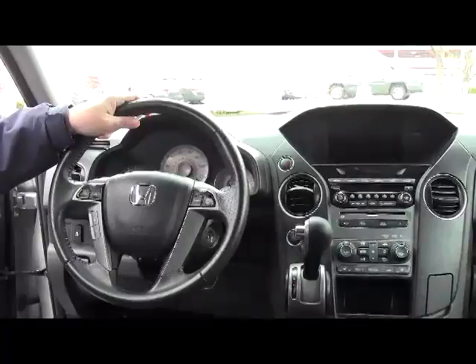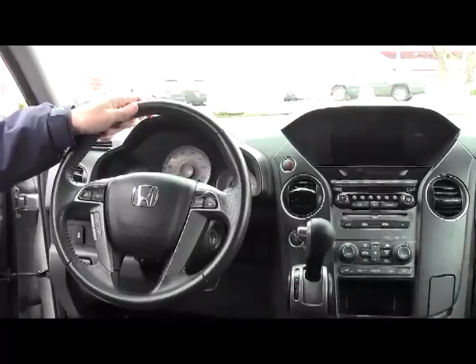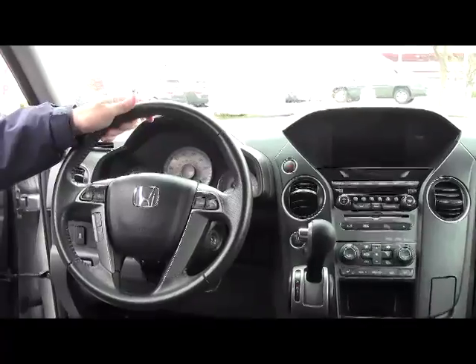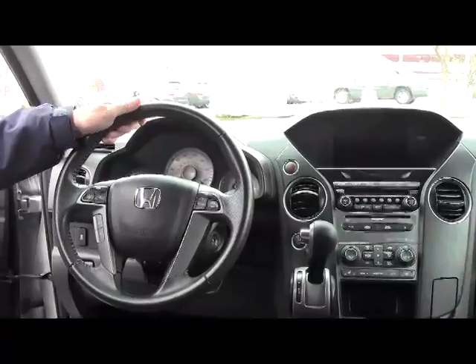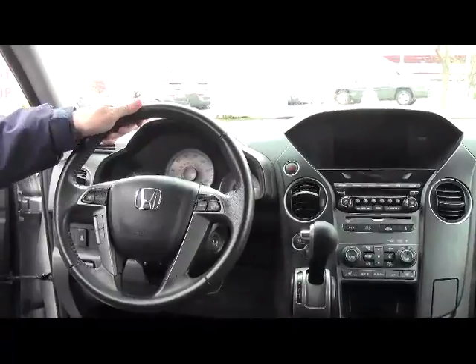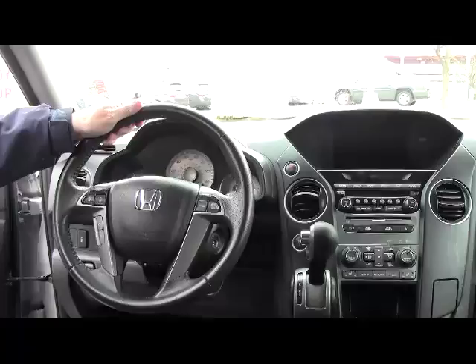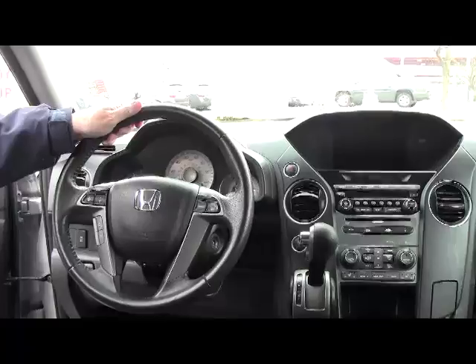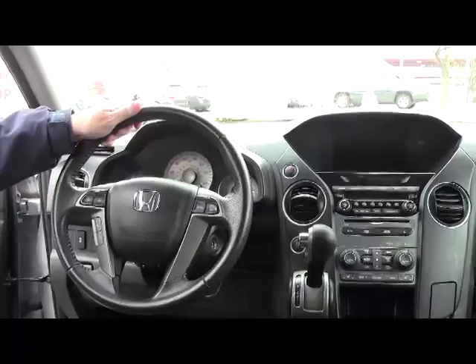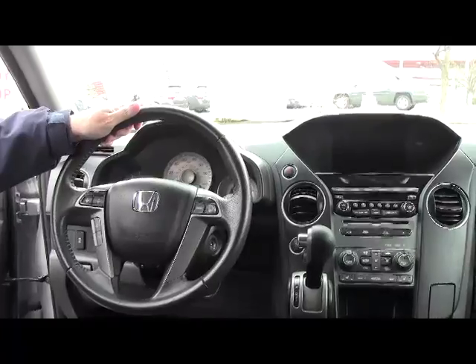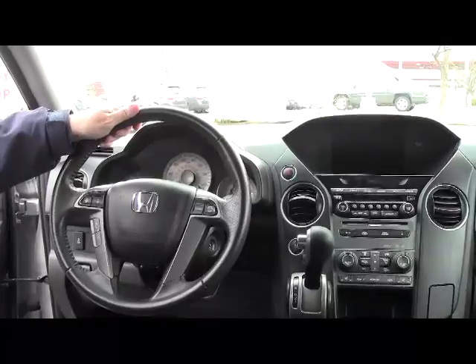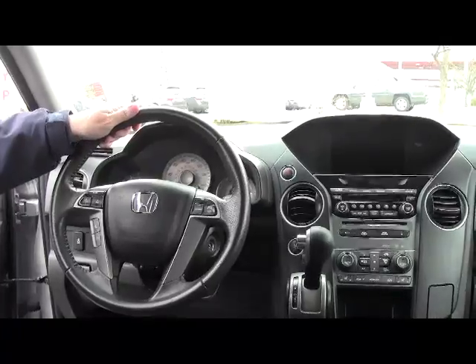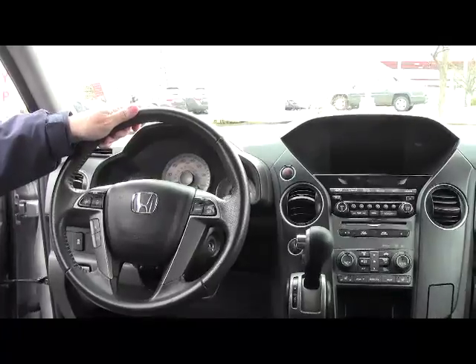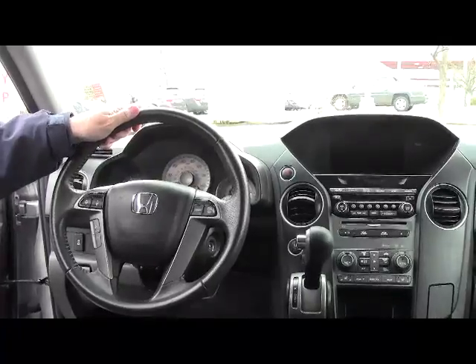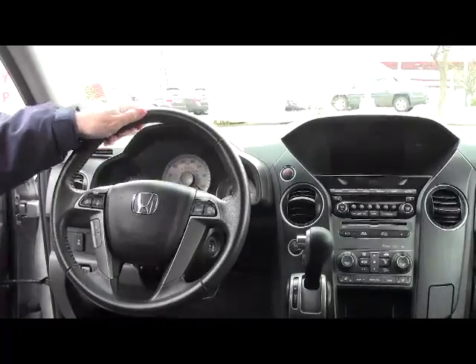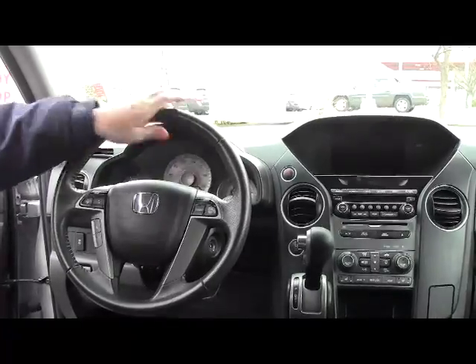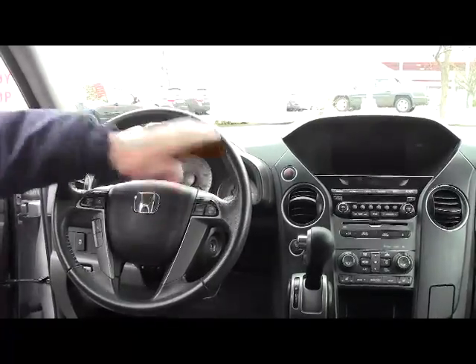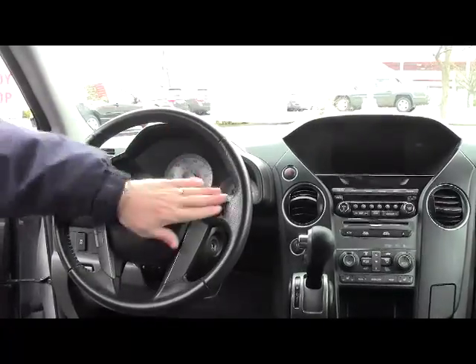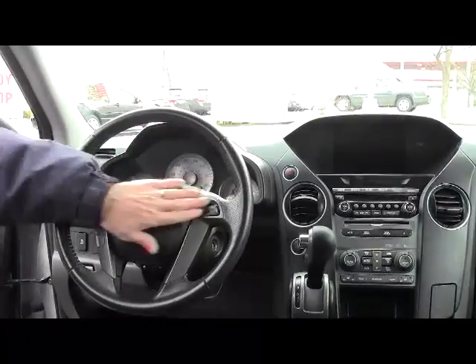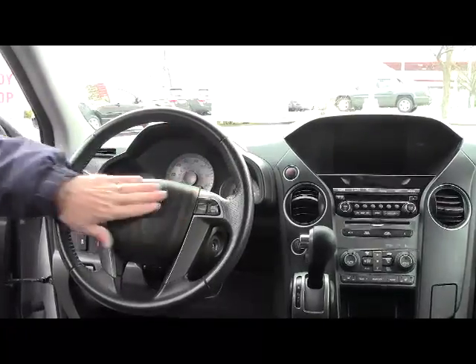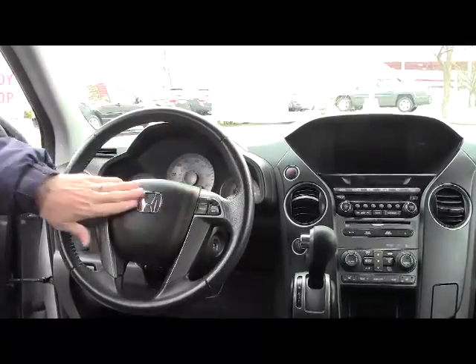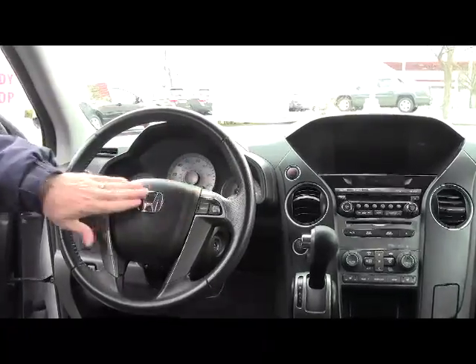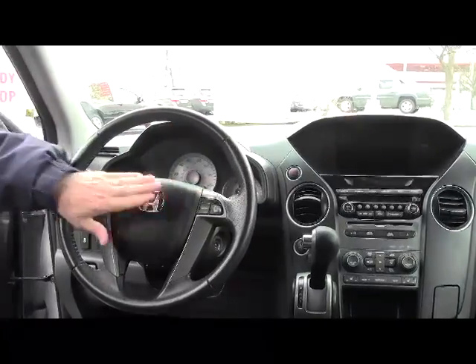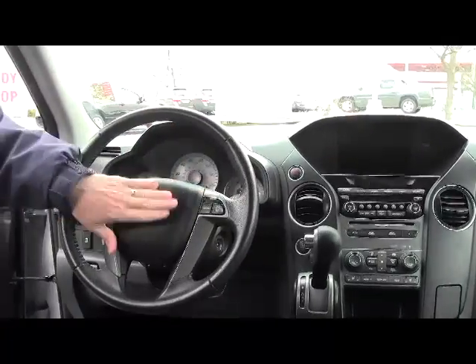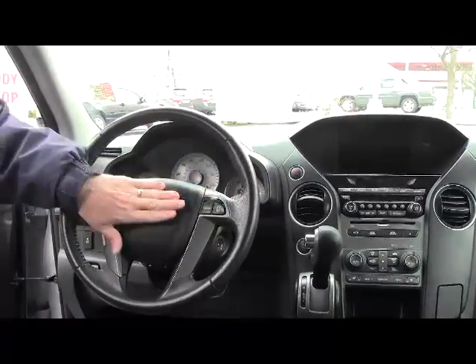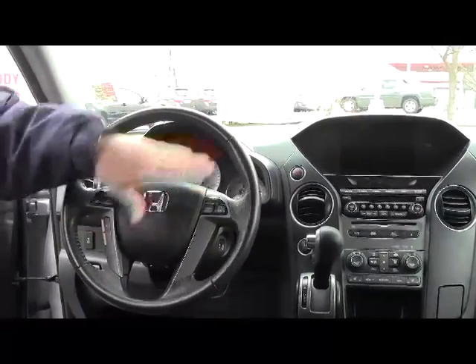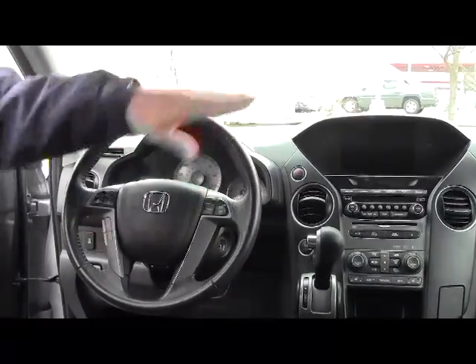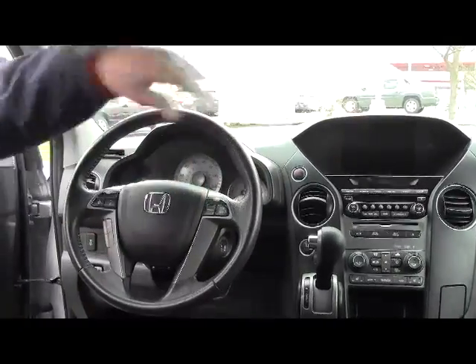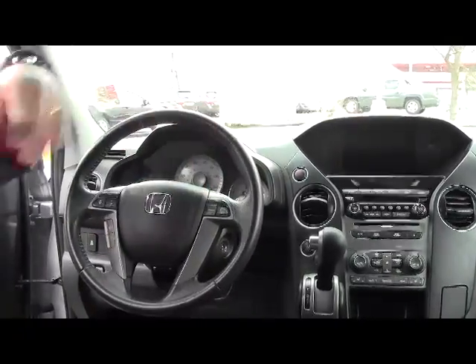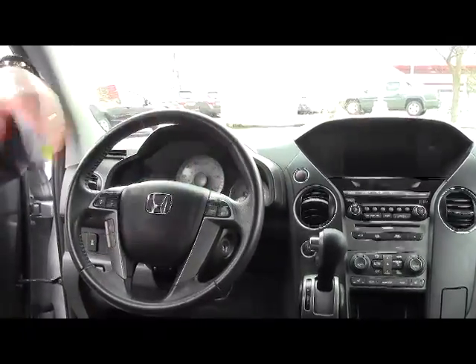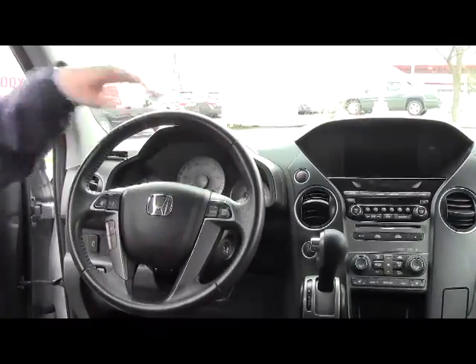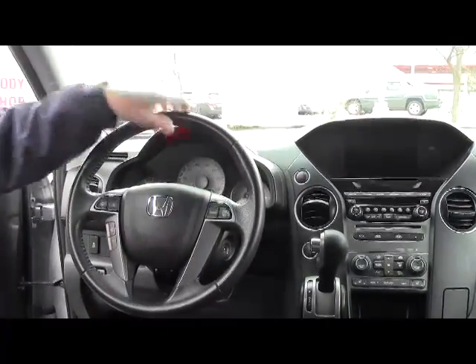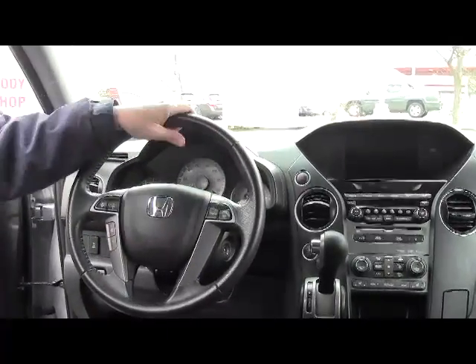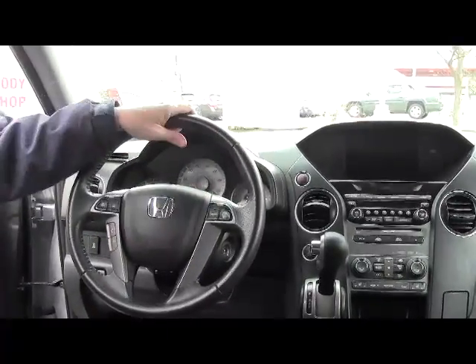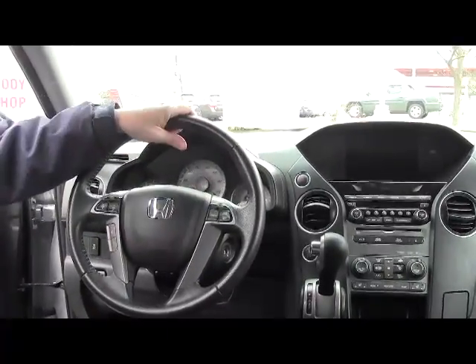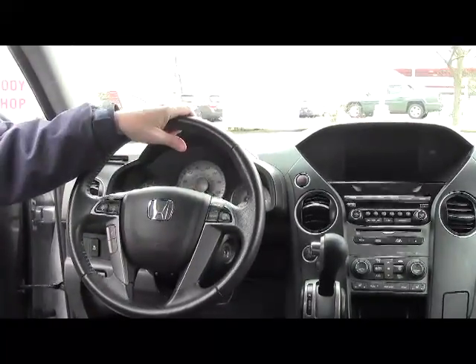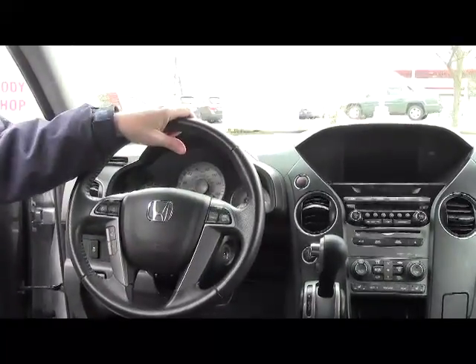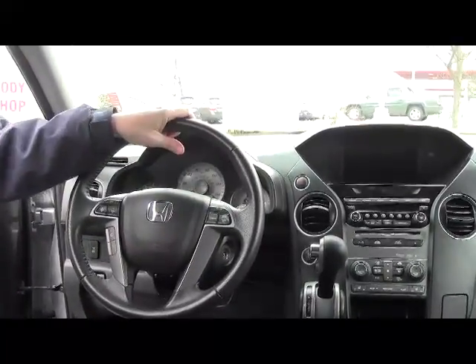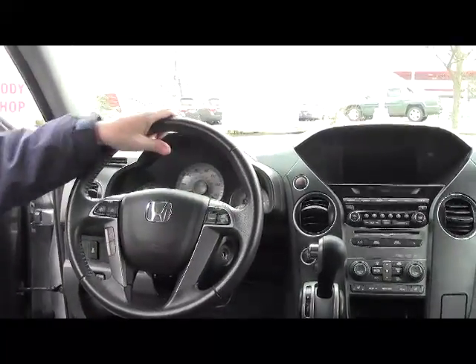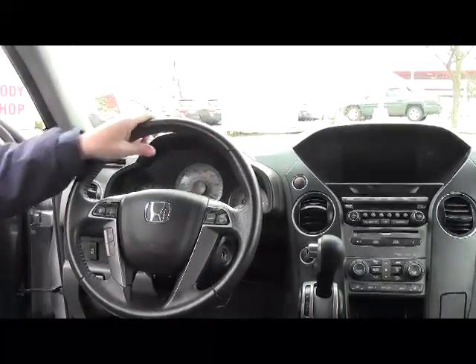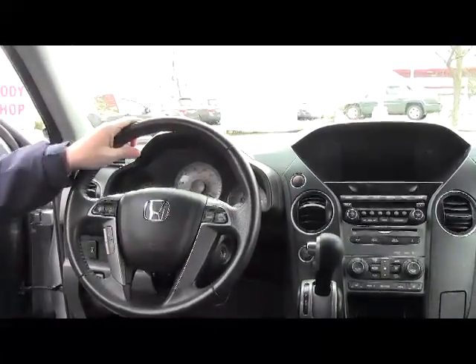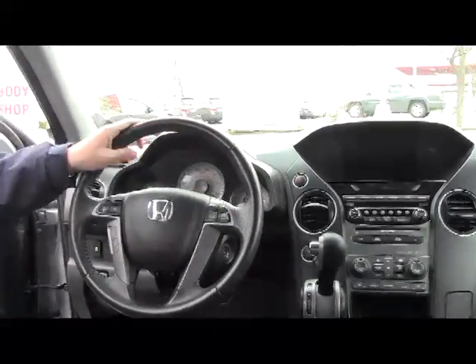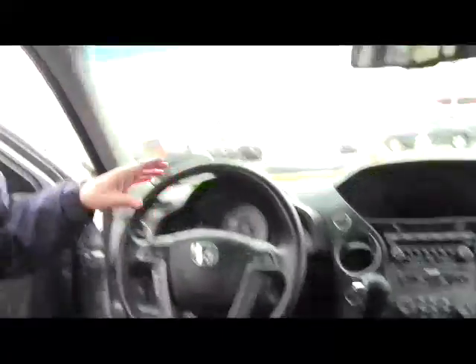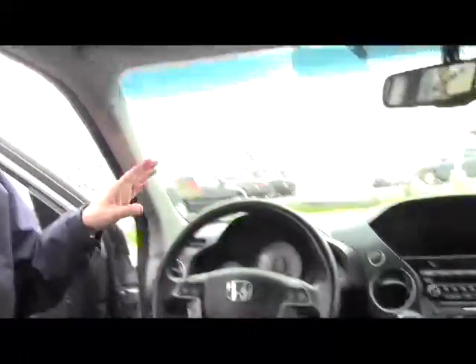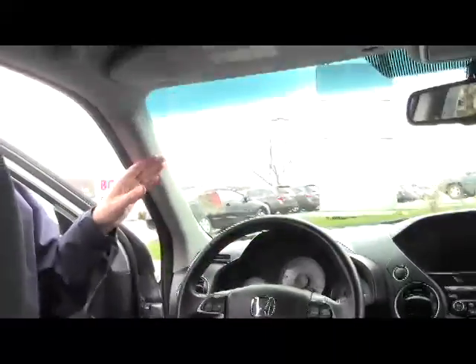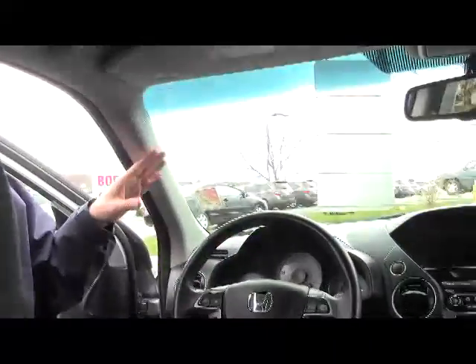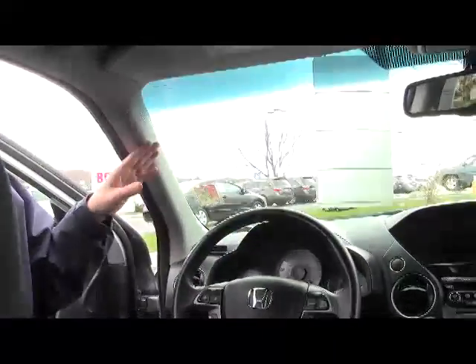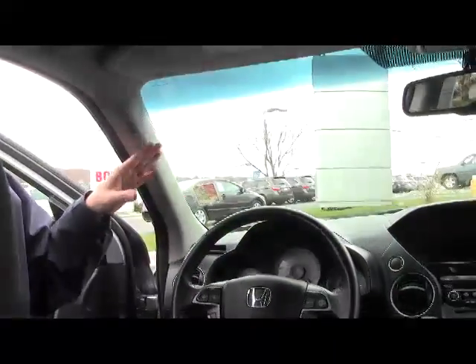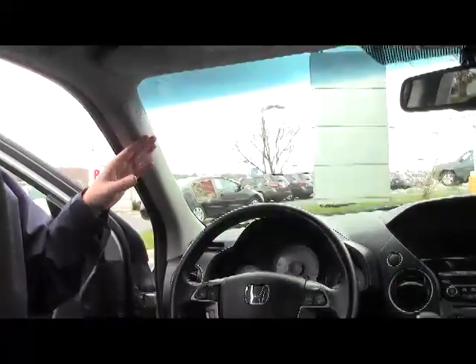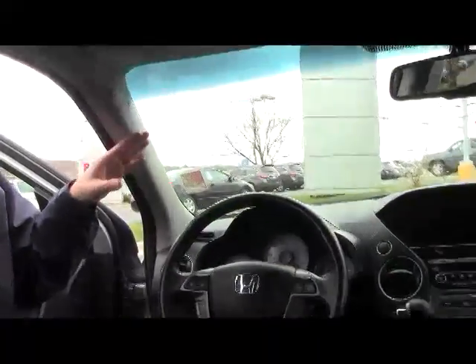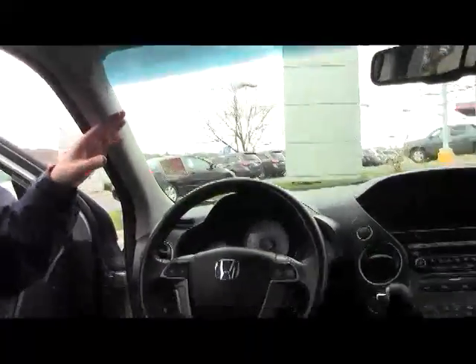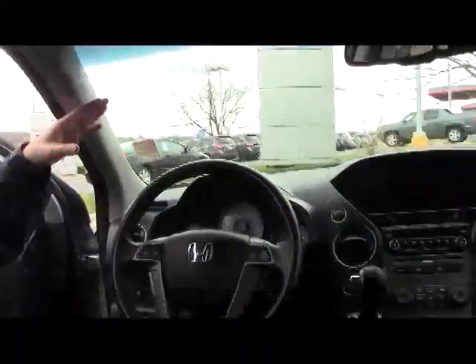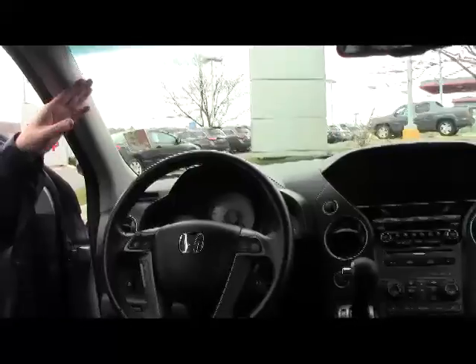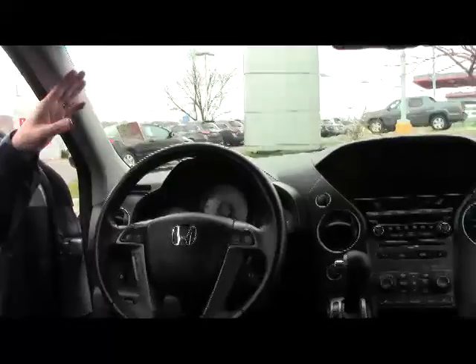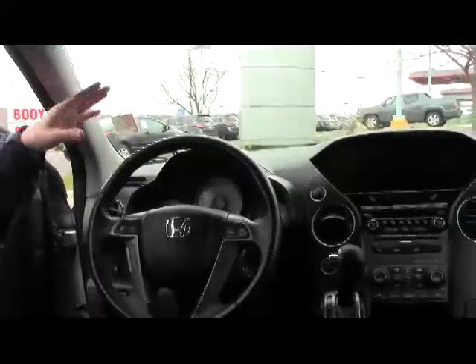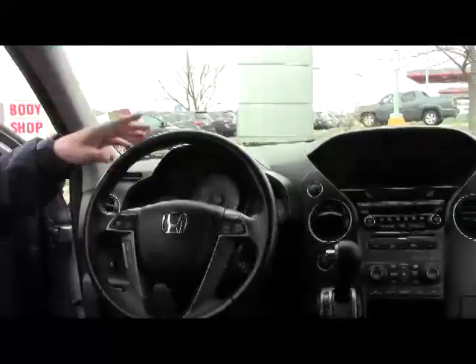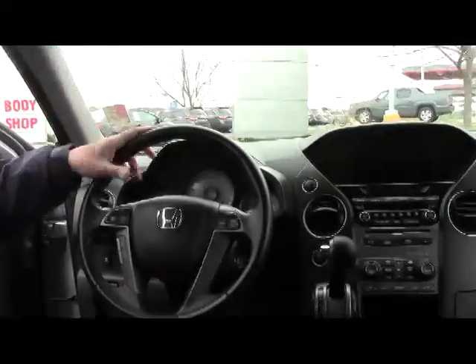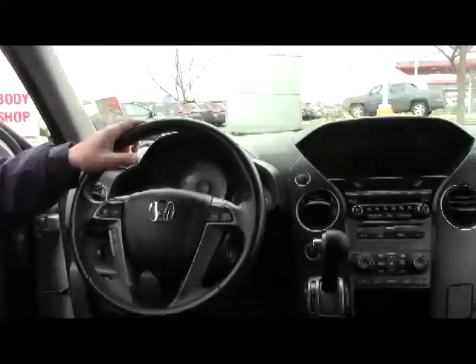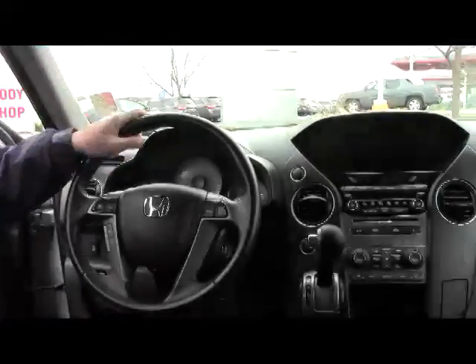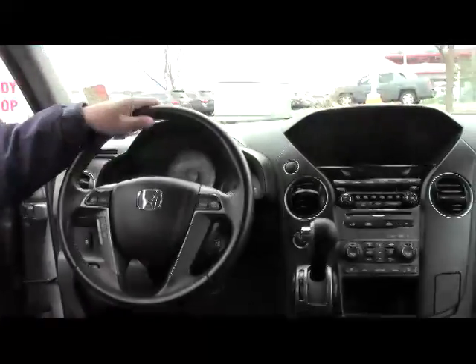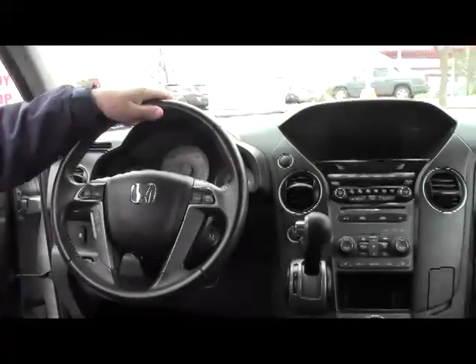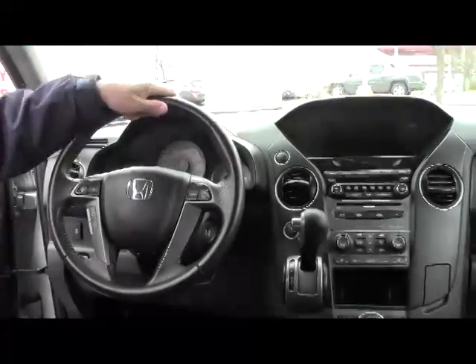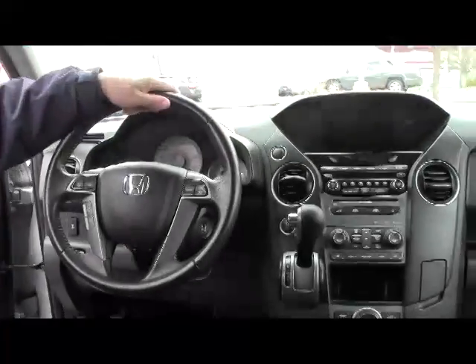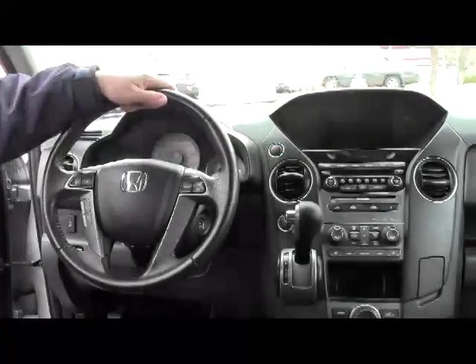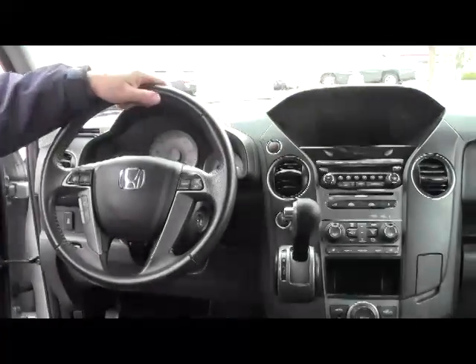On the interior, you have safety for everyone: reduced-force driver and passenger side airbags, side impact airbags, and side curtain airbags for the first, second, and third row.